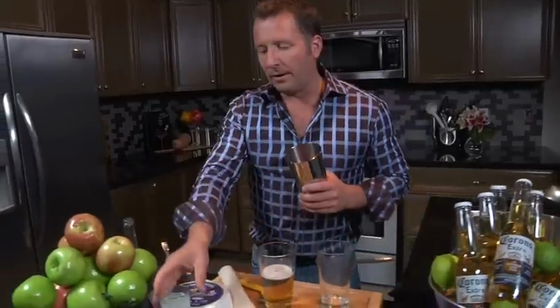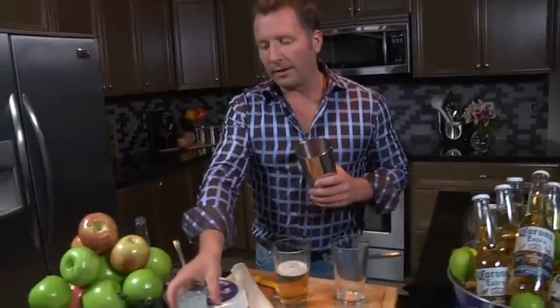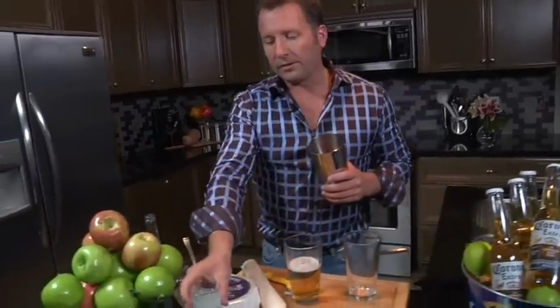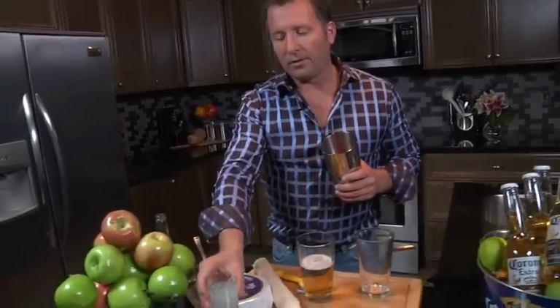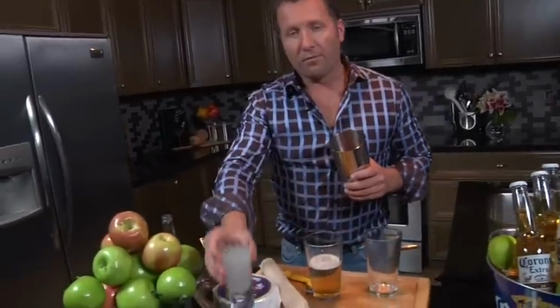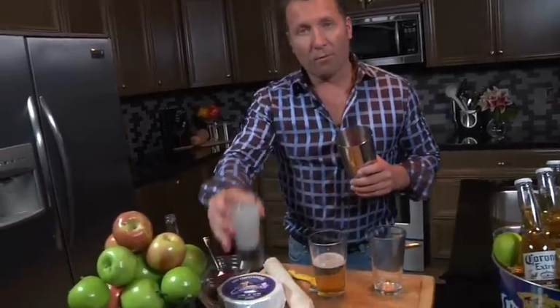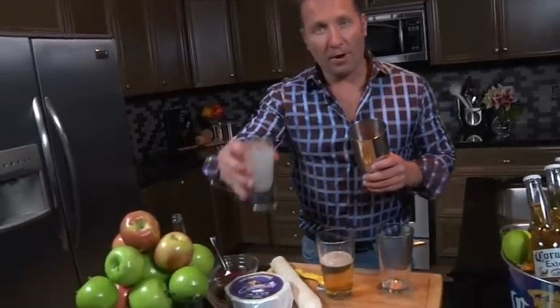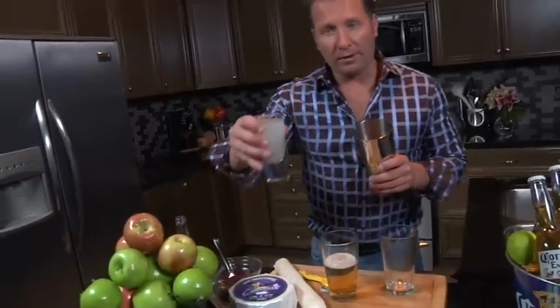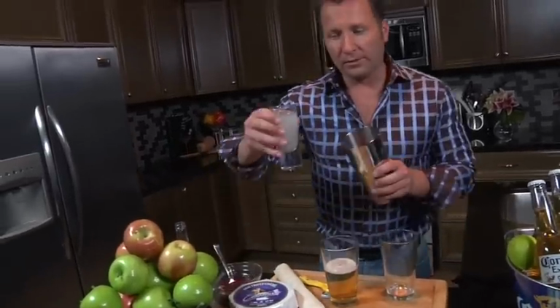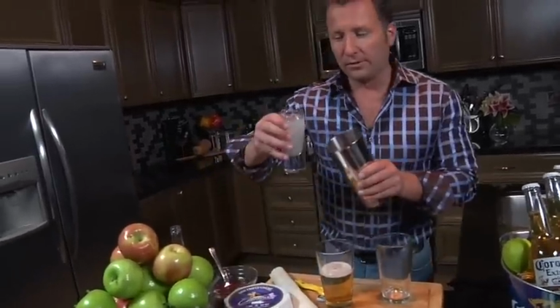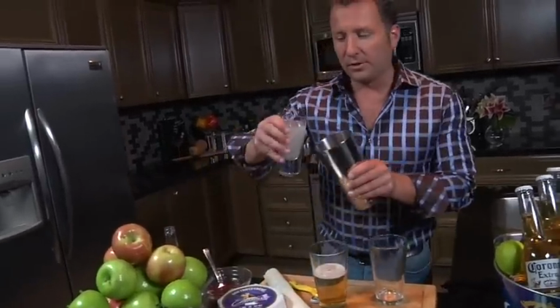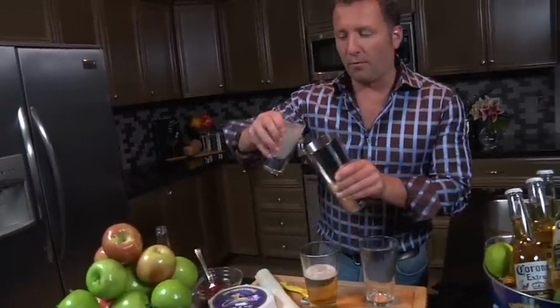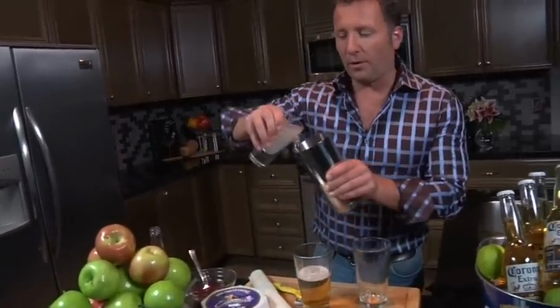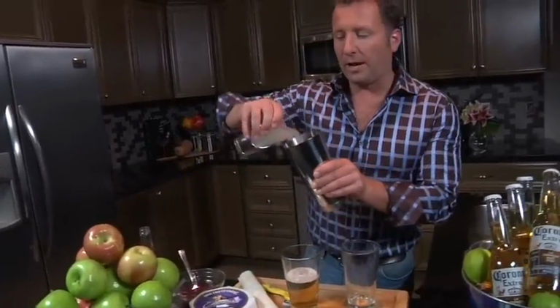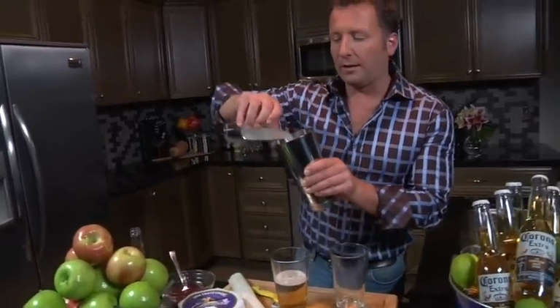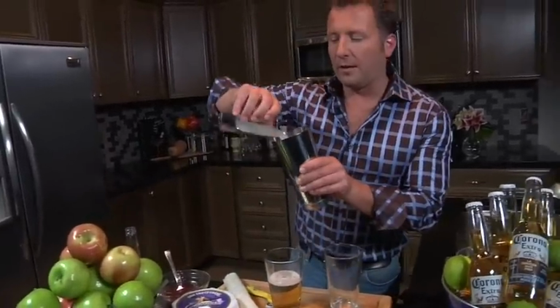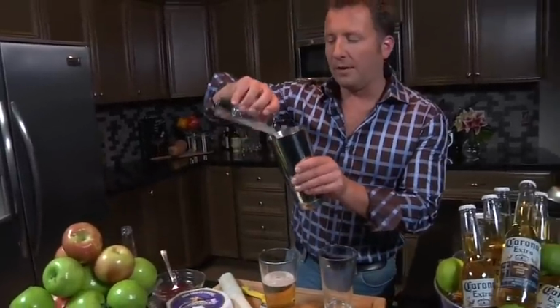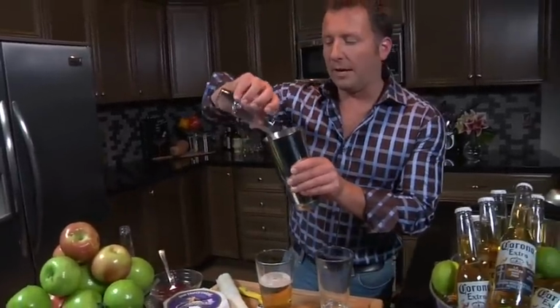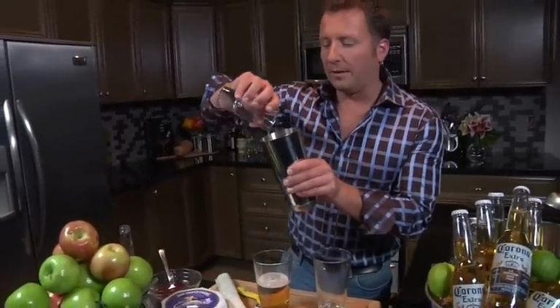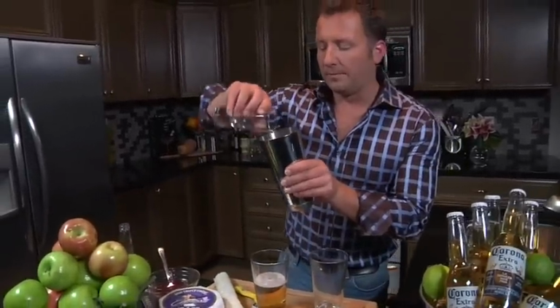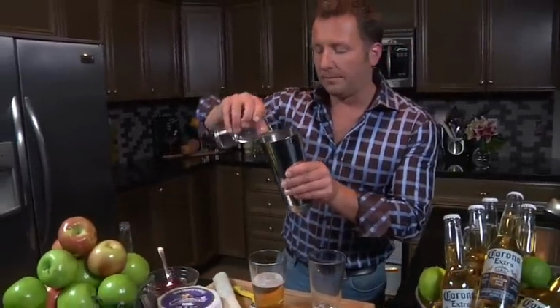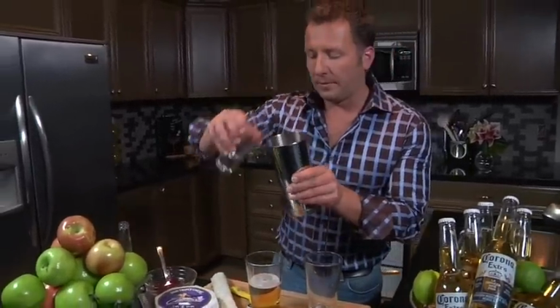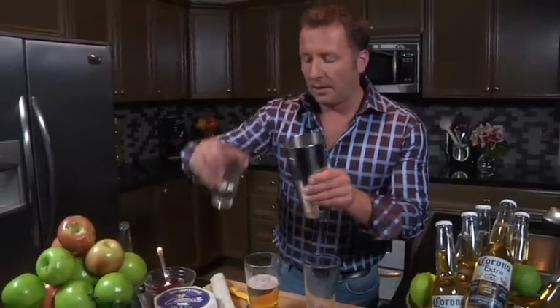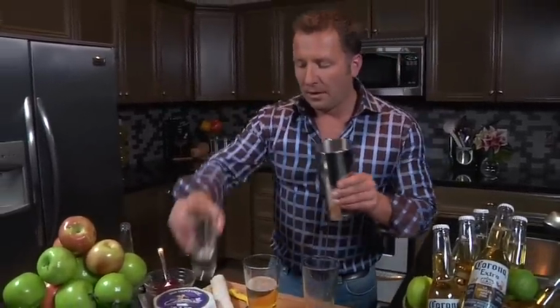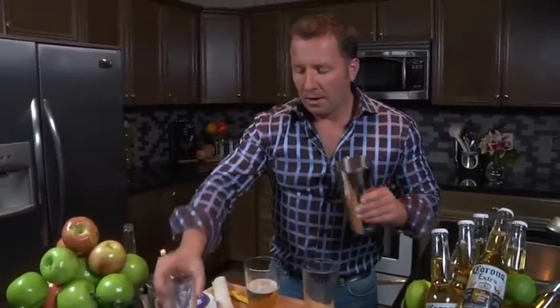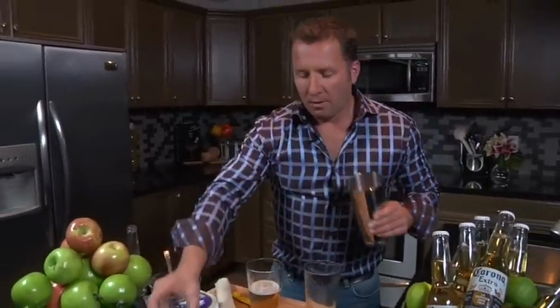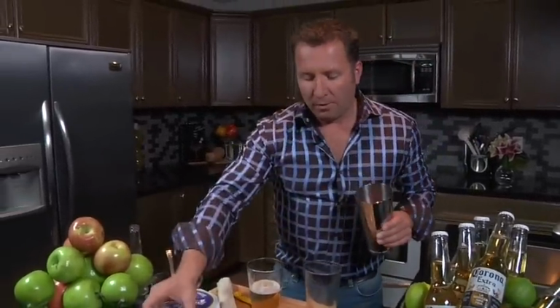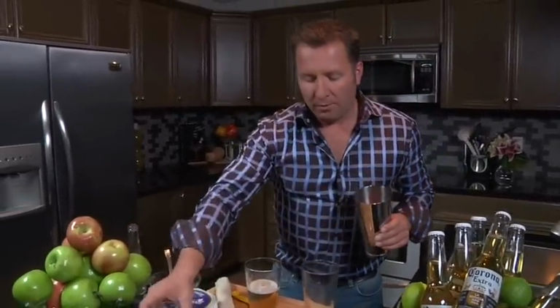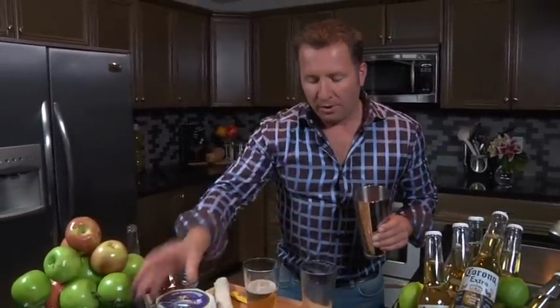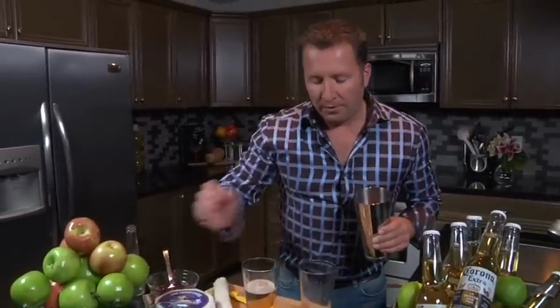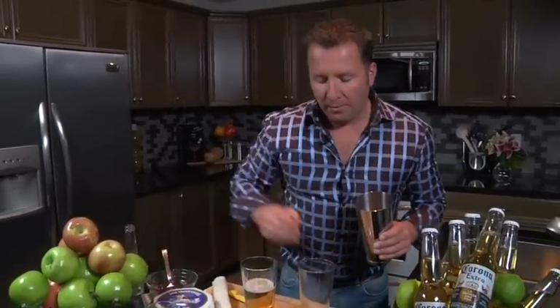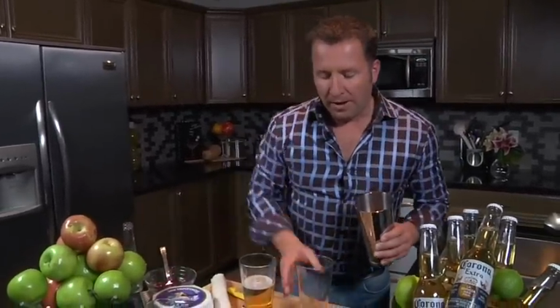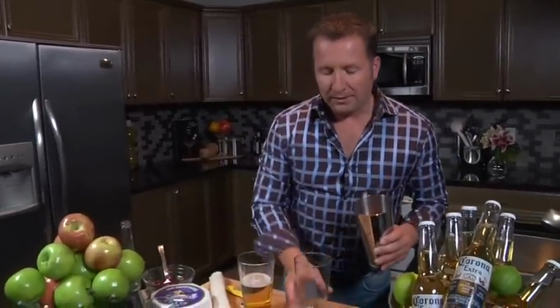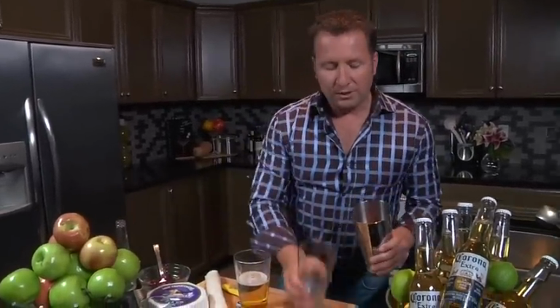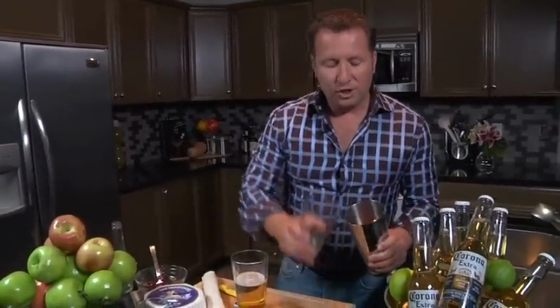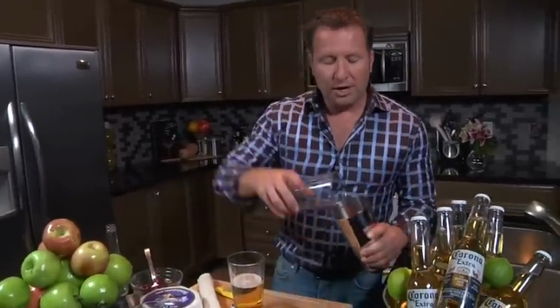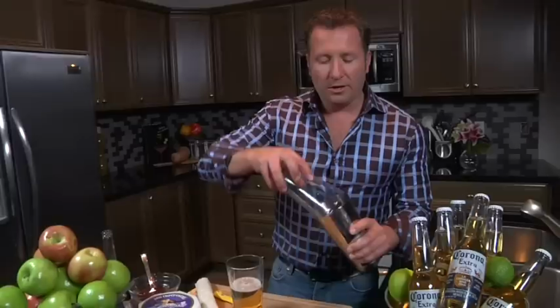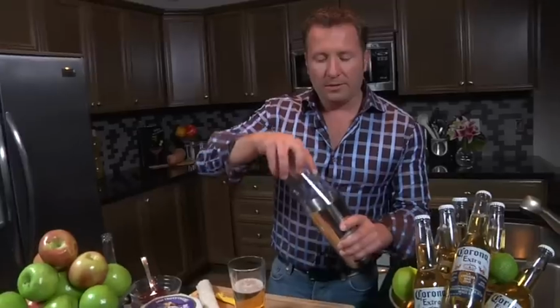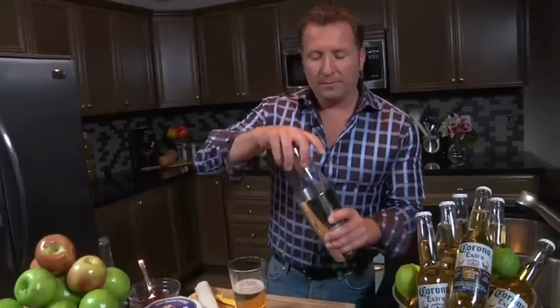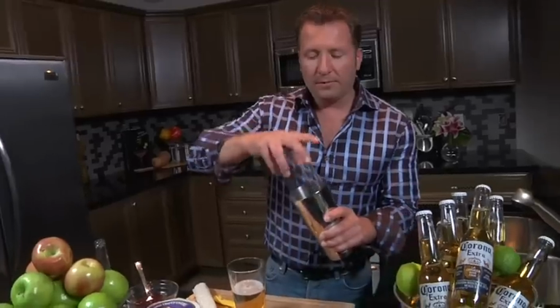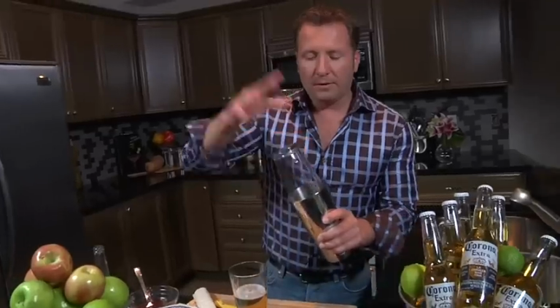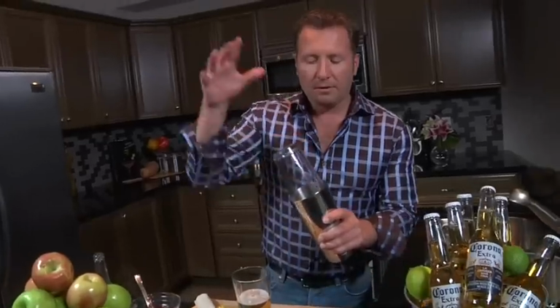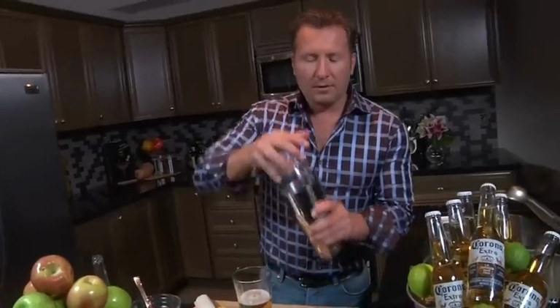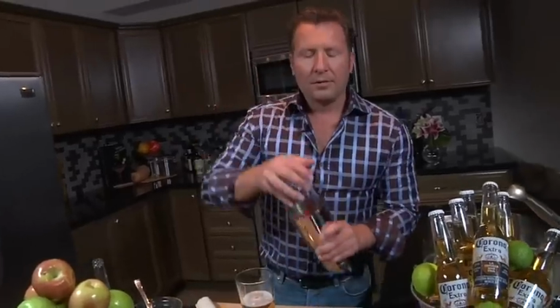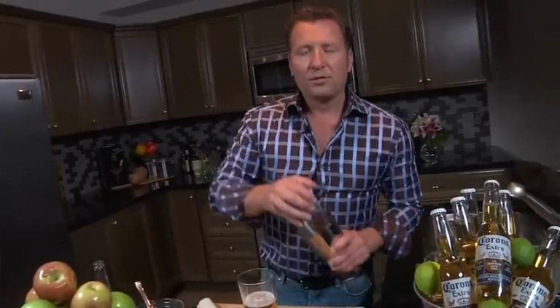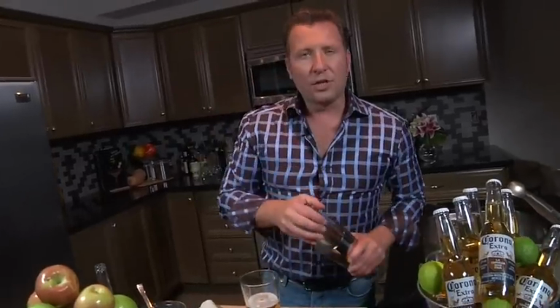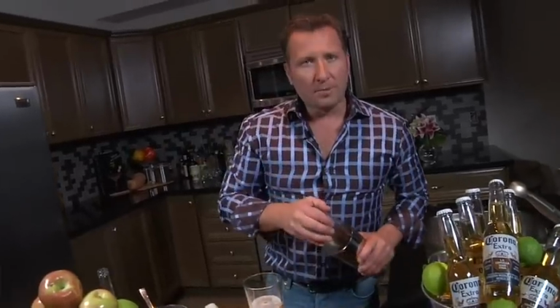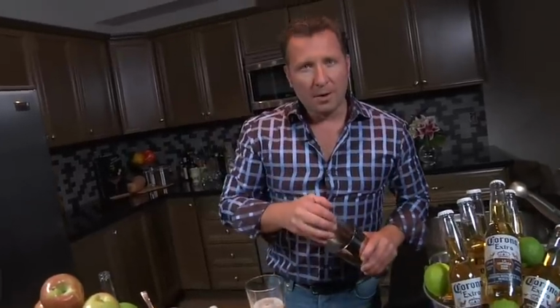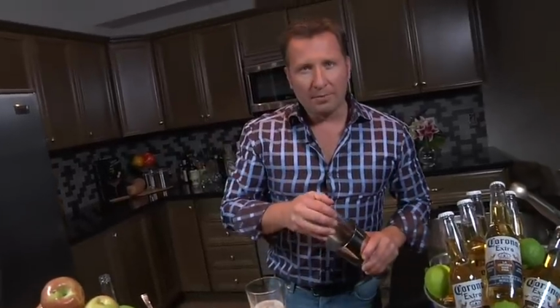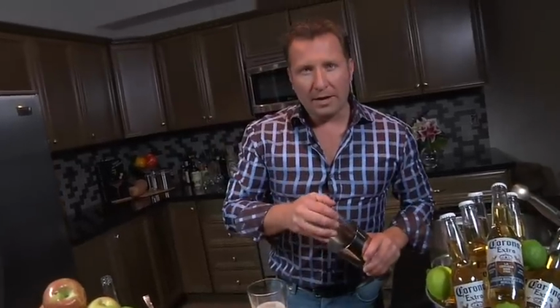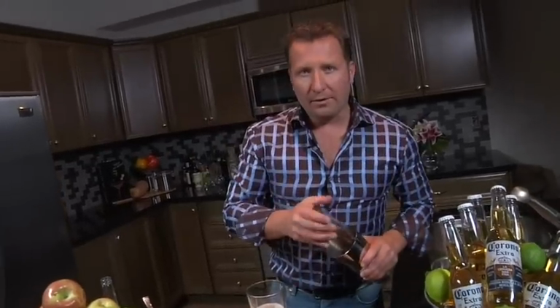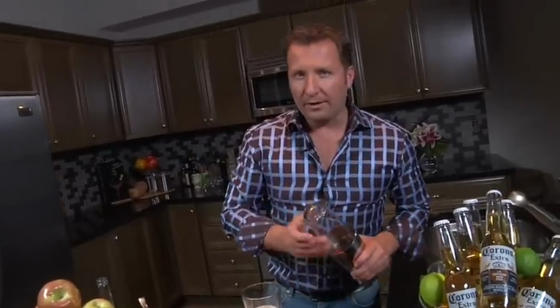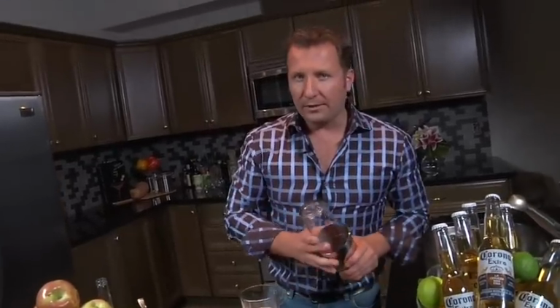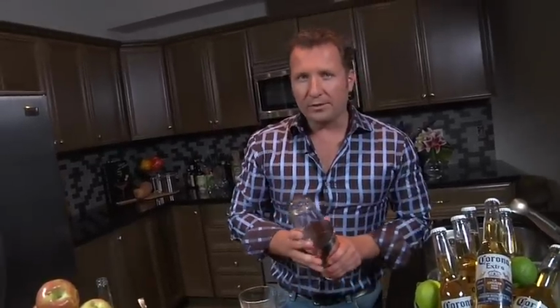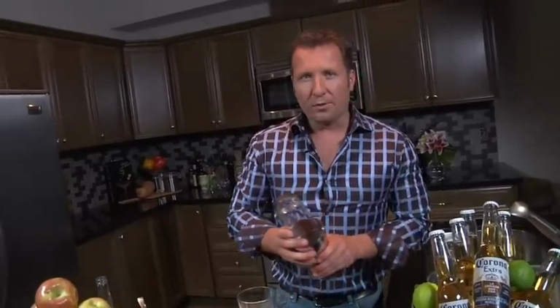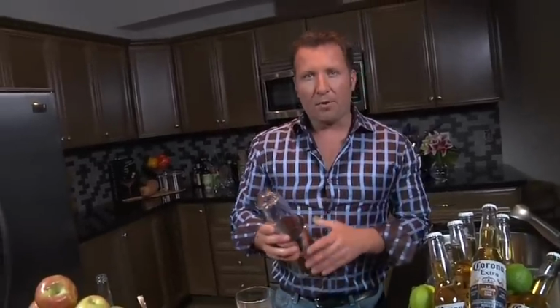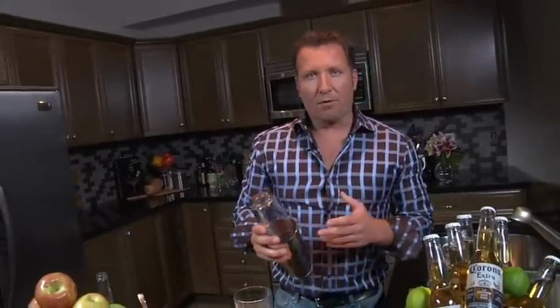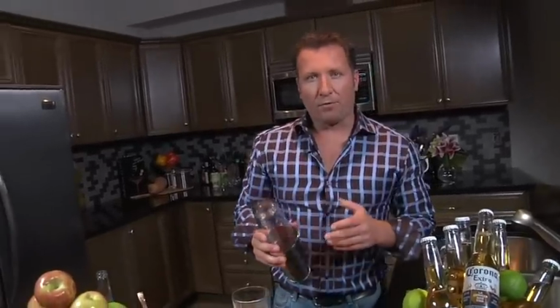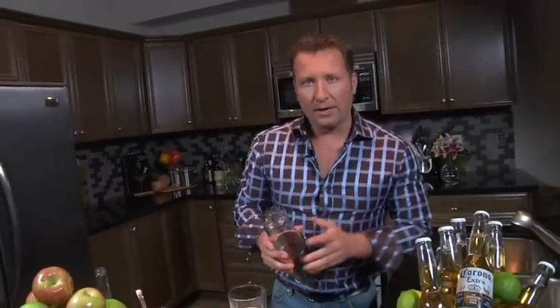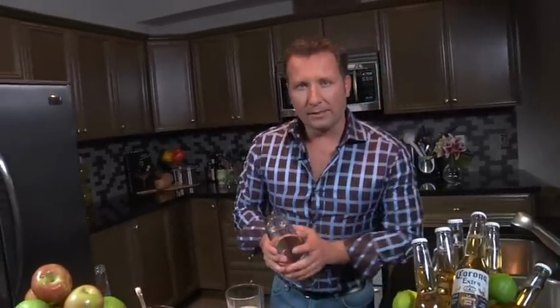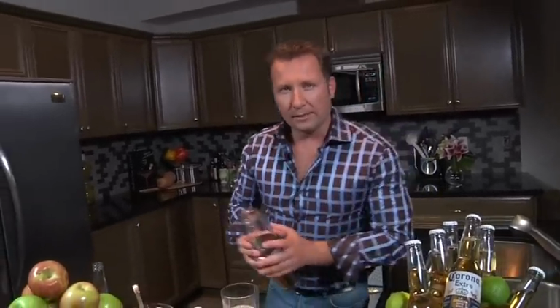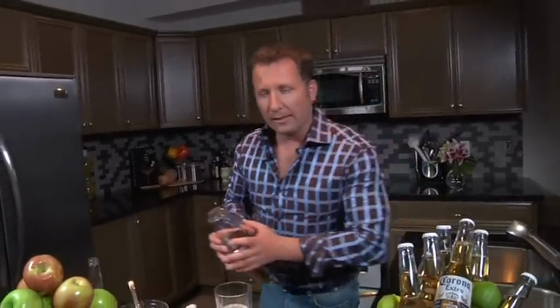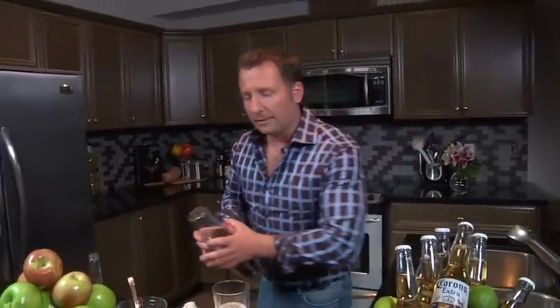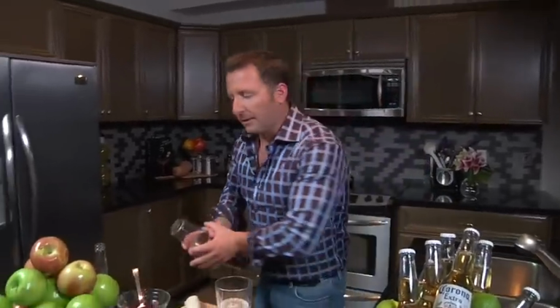Next, four ounces of organic lemonade. We're going to put them in a Boston shaker and shake them up like crazy so it pulverizes nicely.